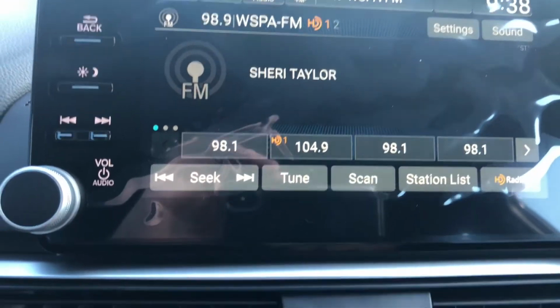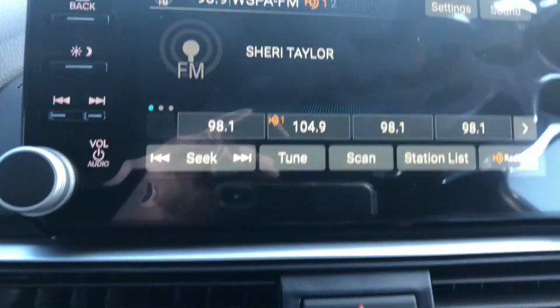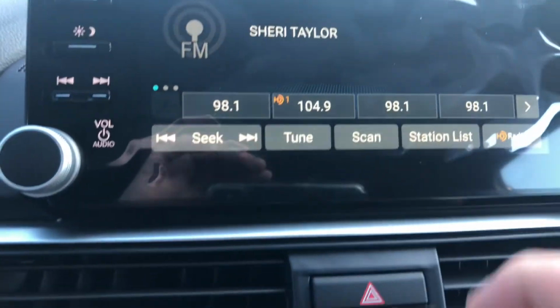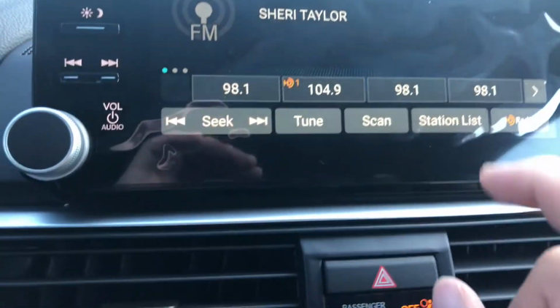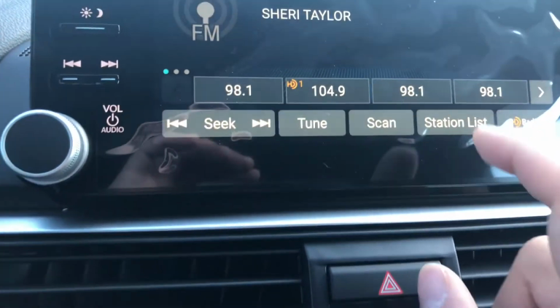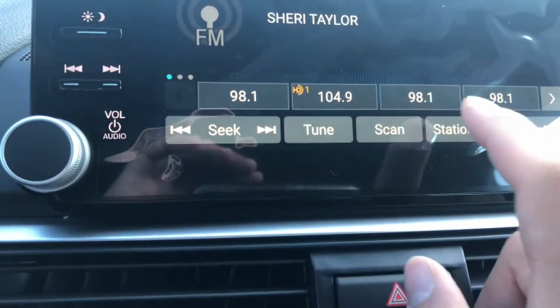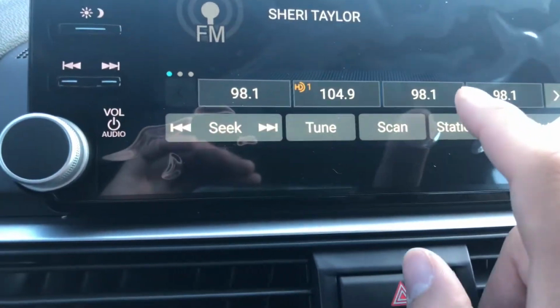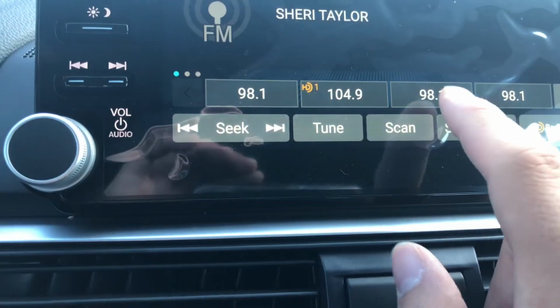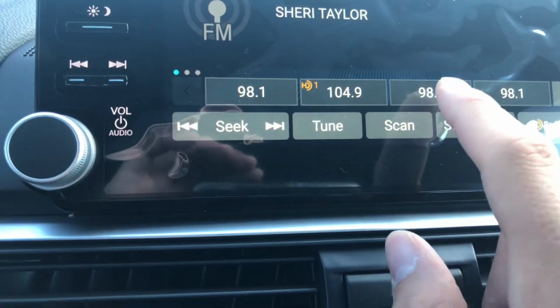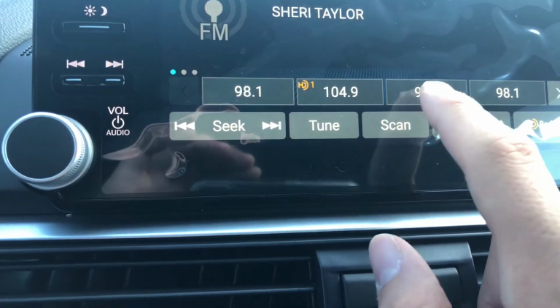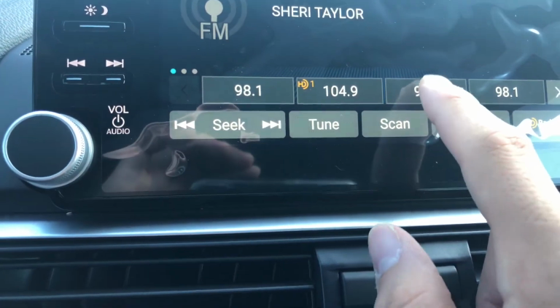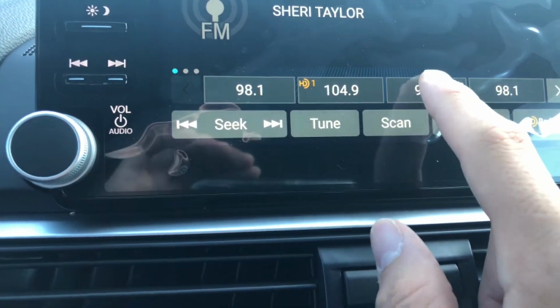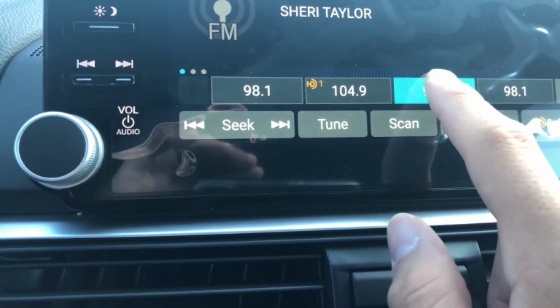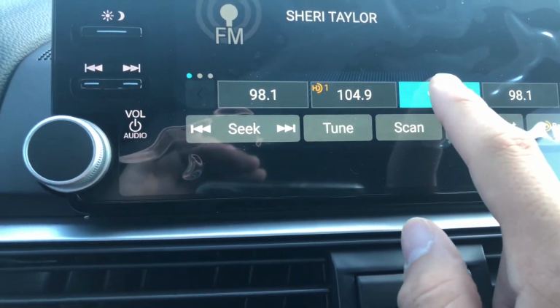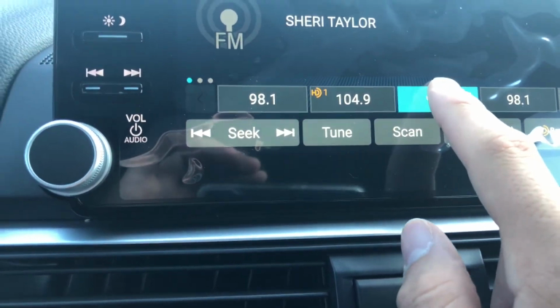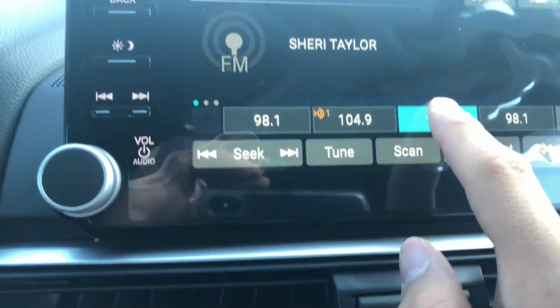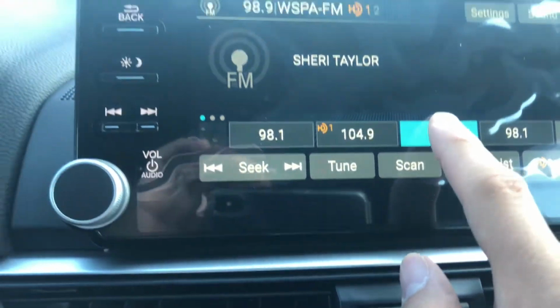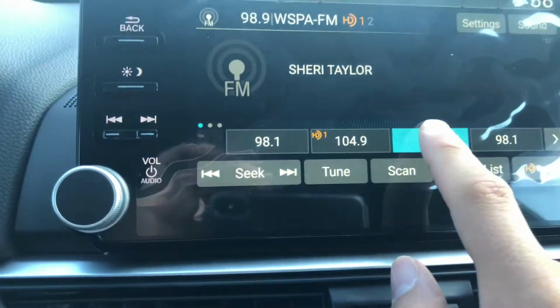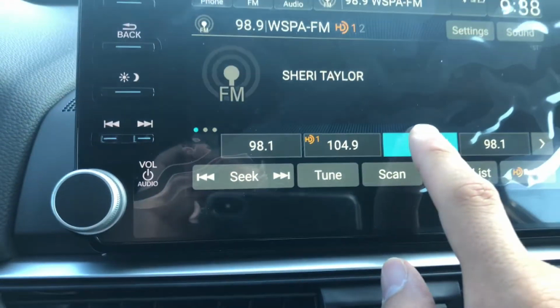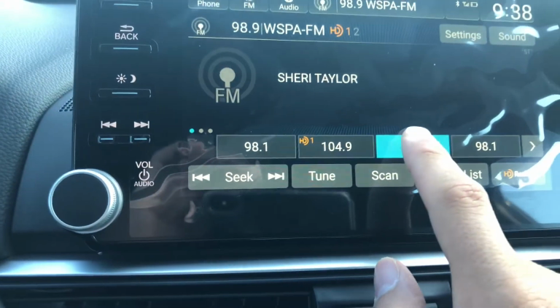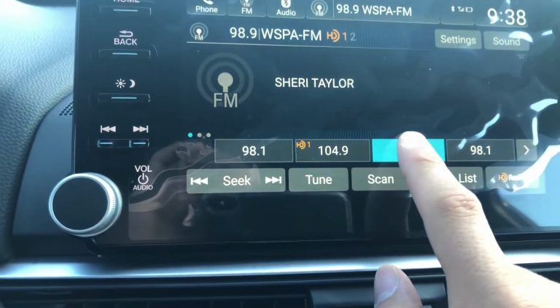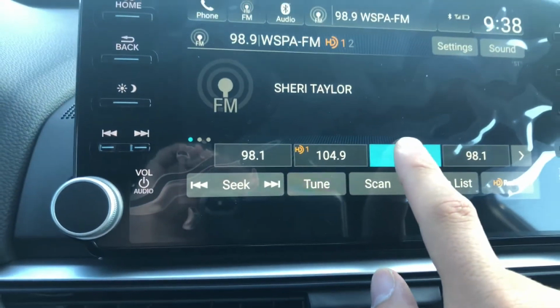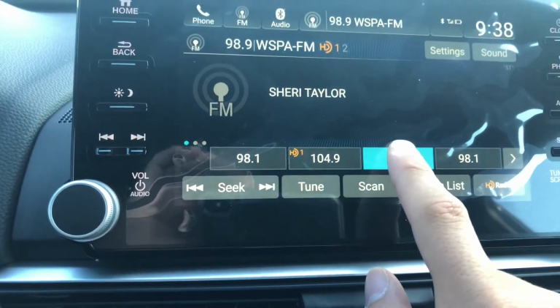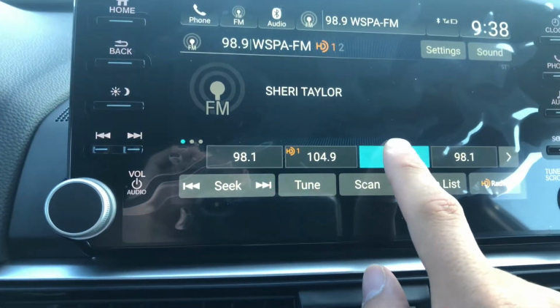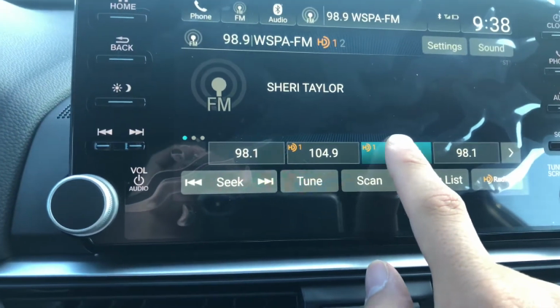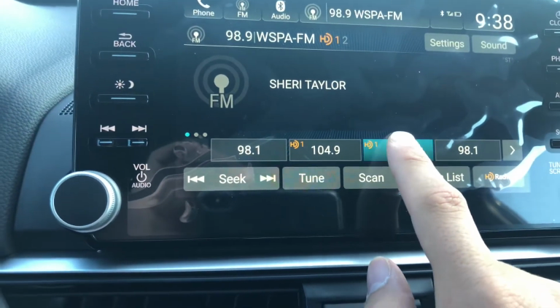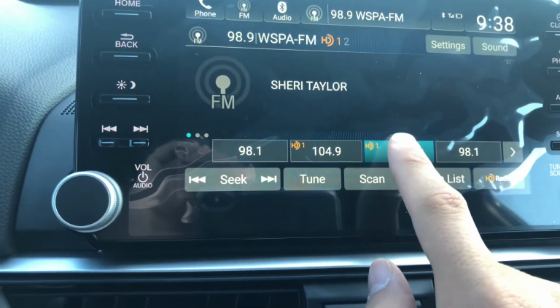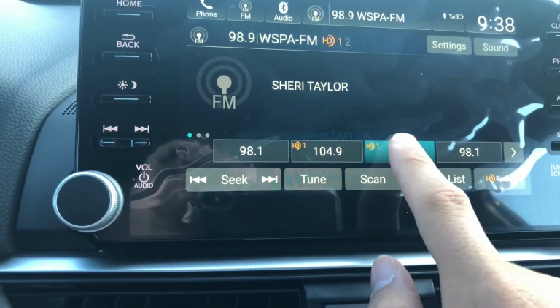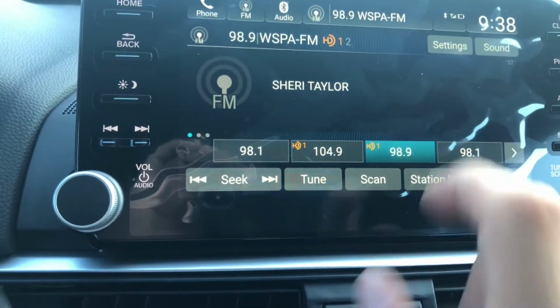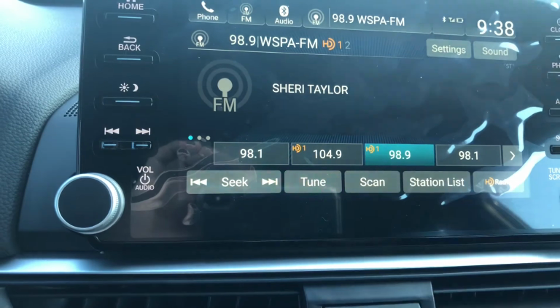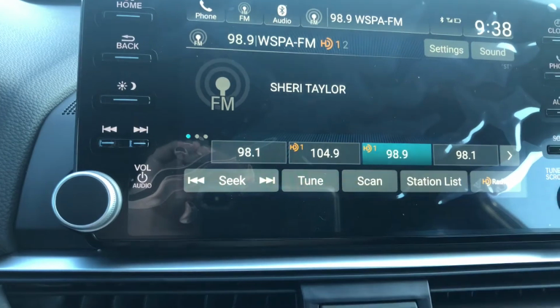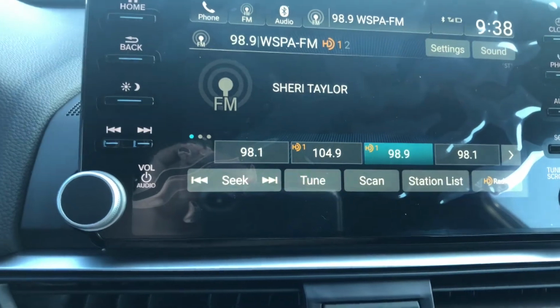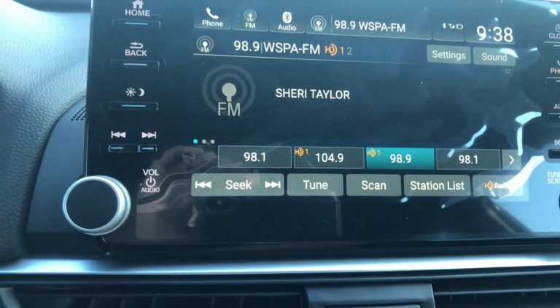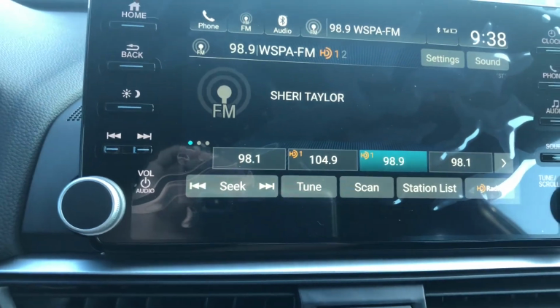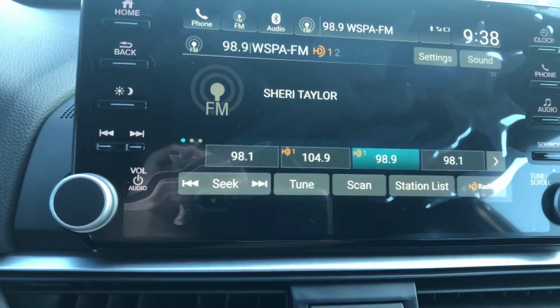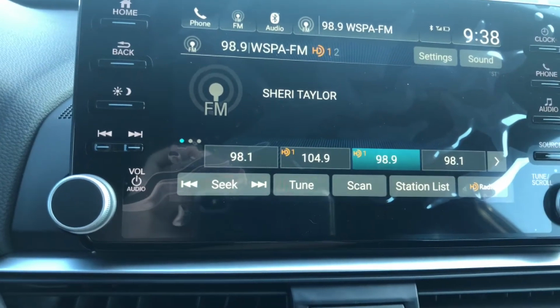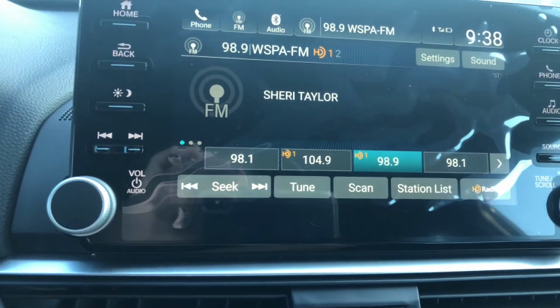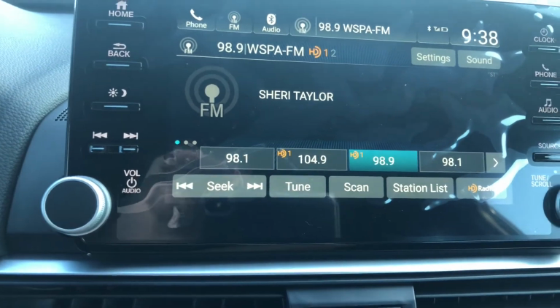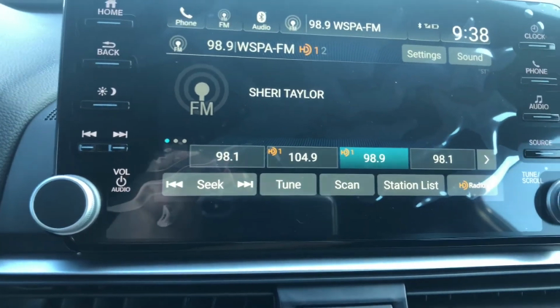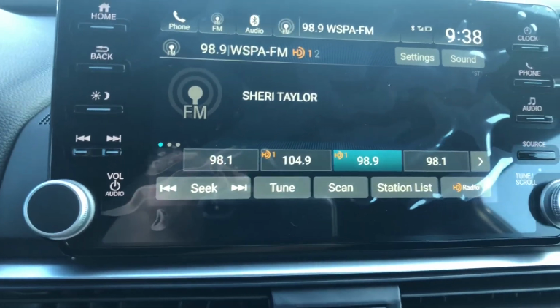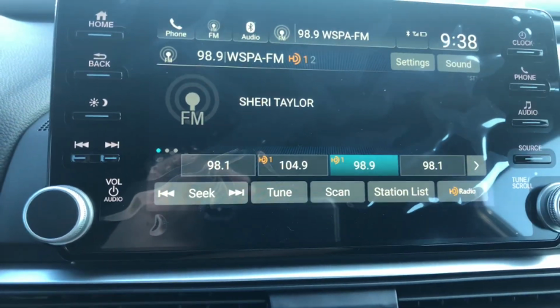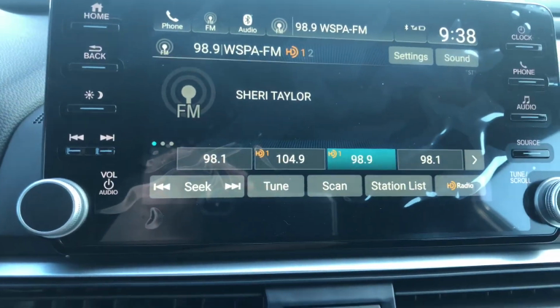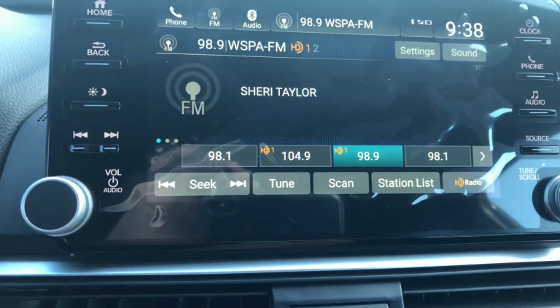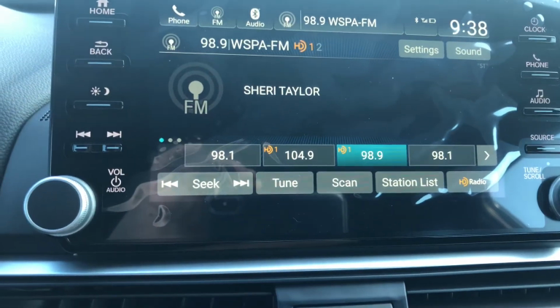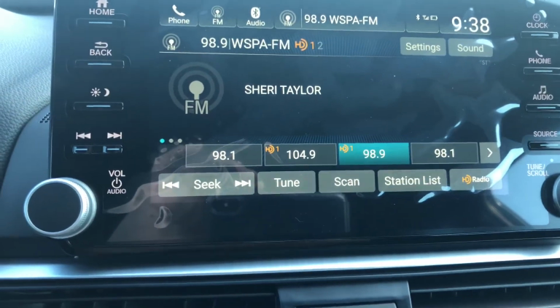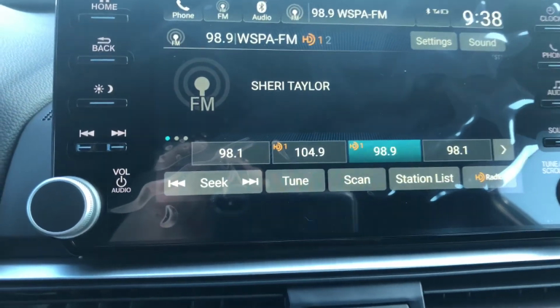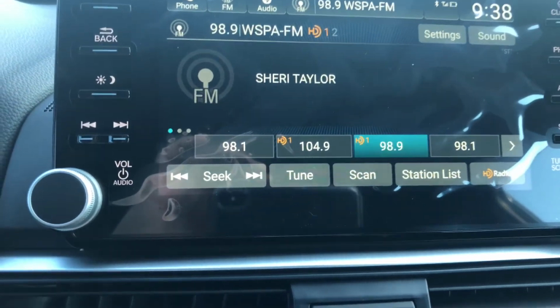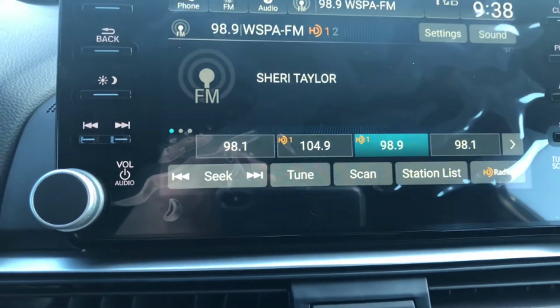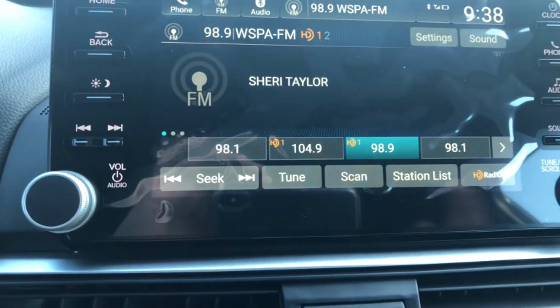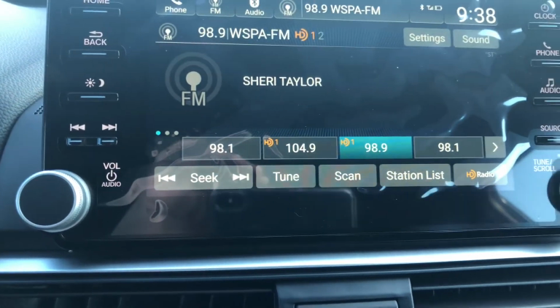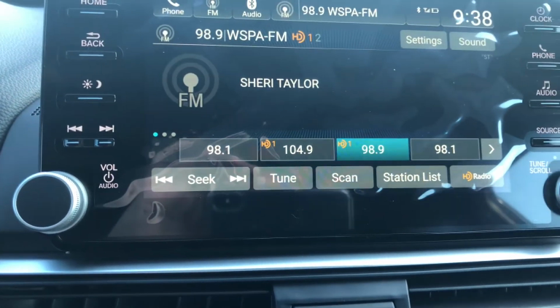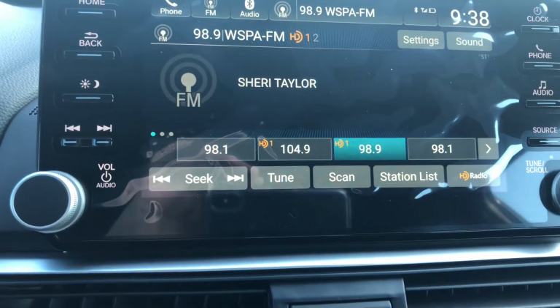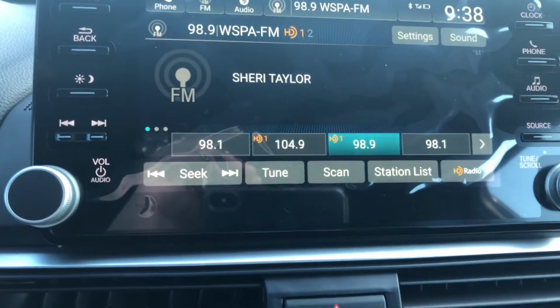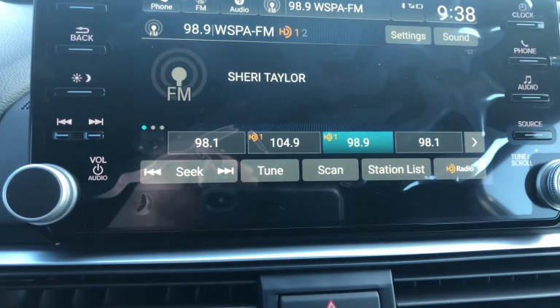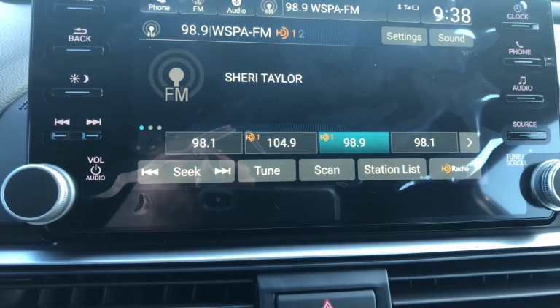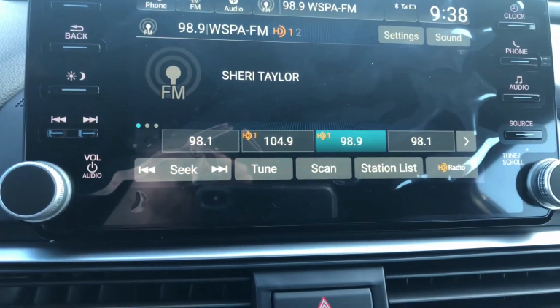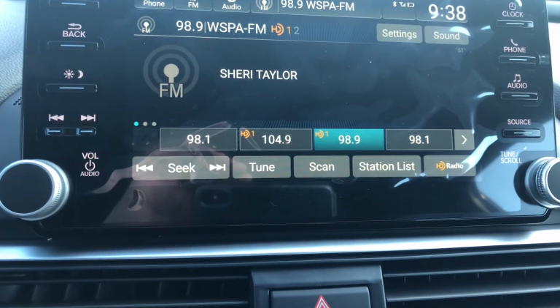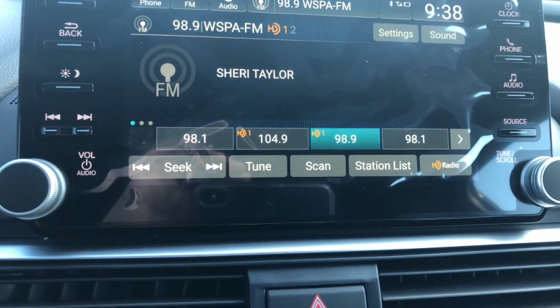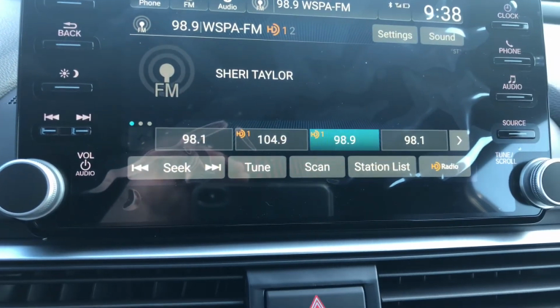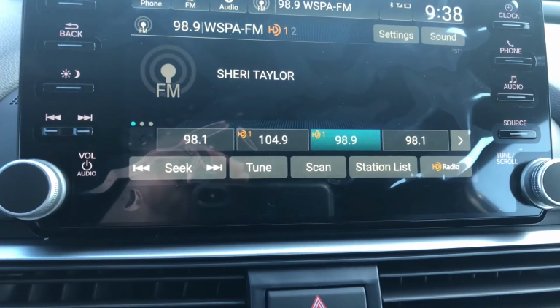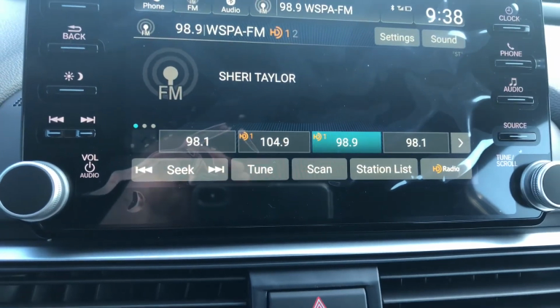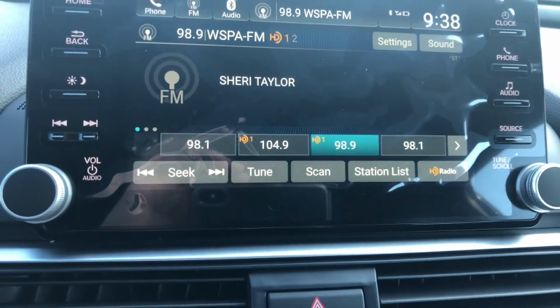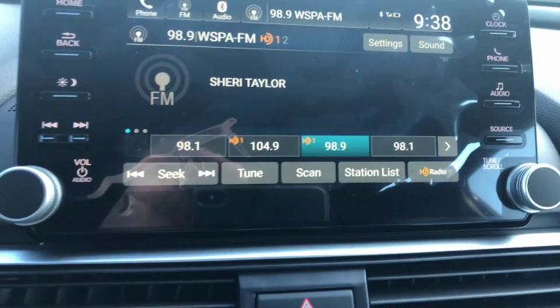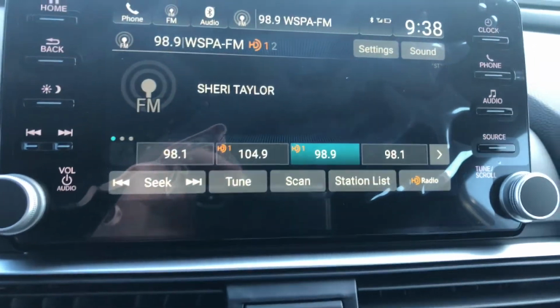All I'm going to do is press and hold, just like saving a new station. And it will kind of override it — that's how this system does it.